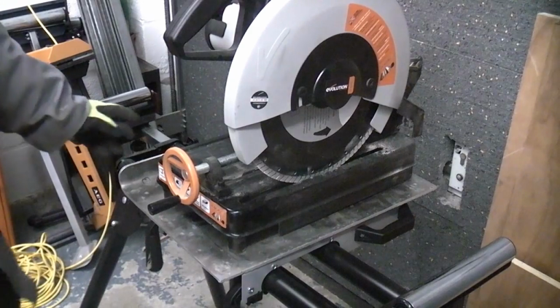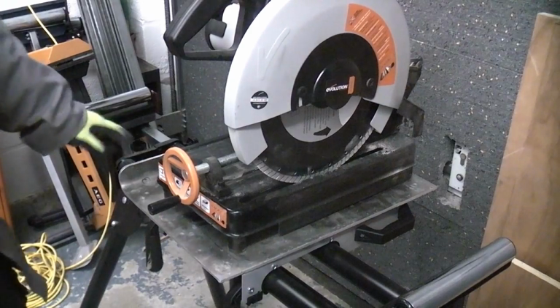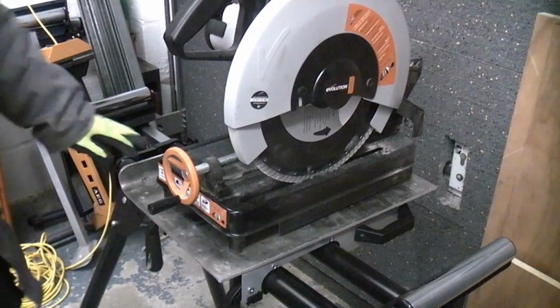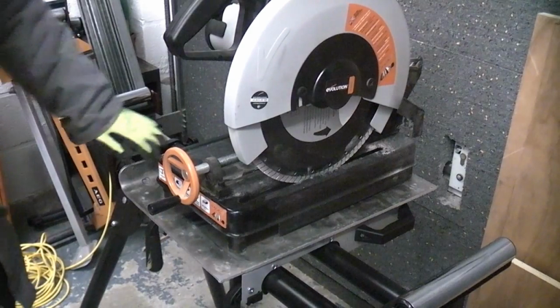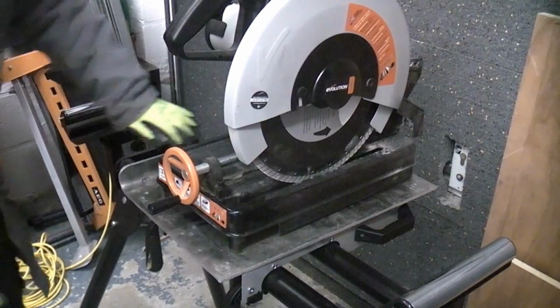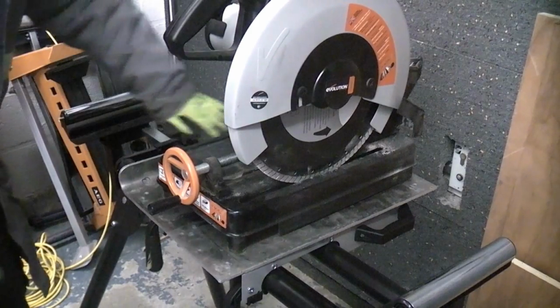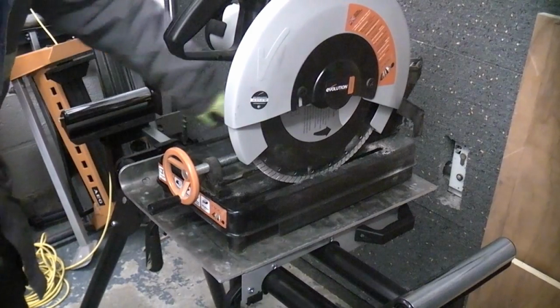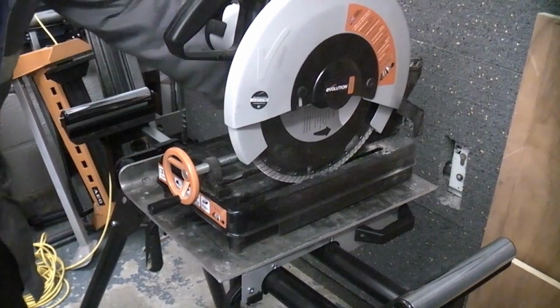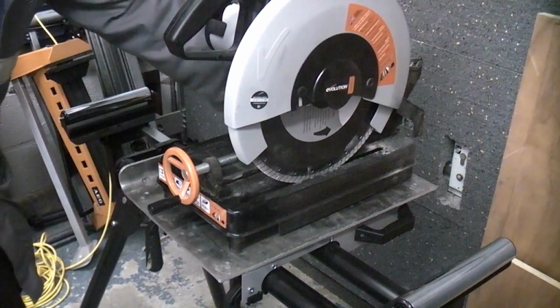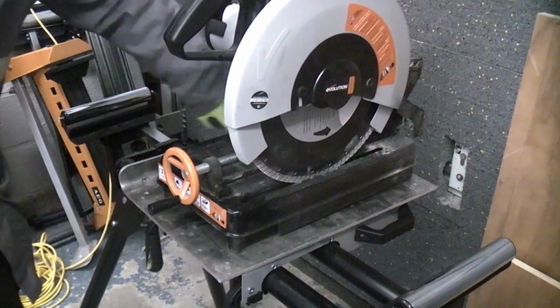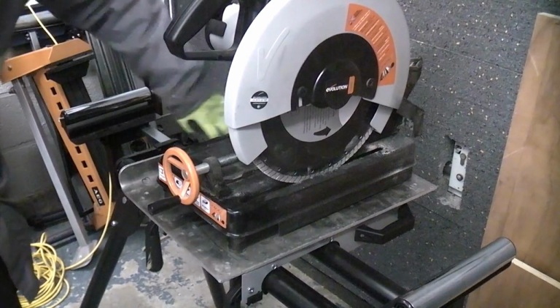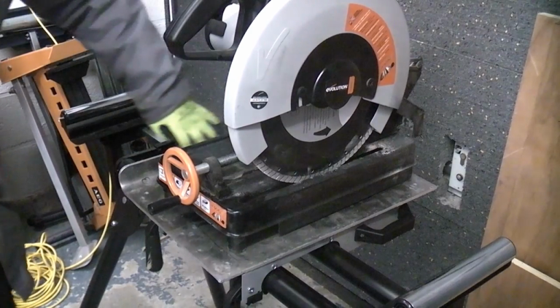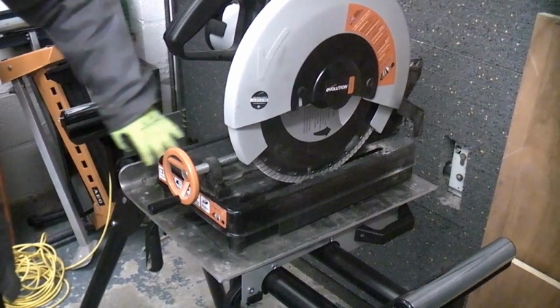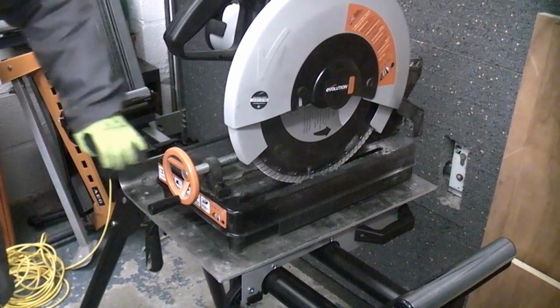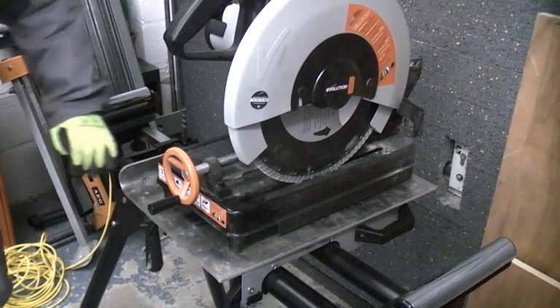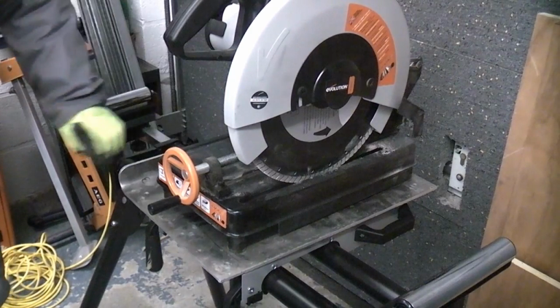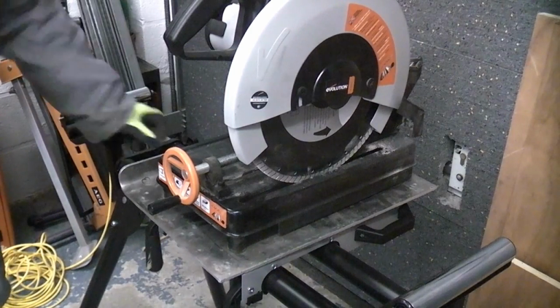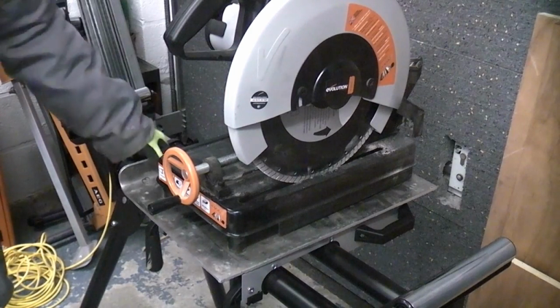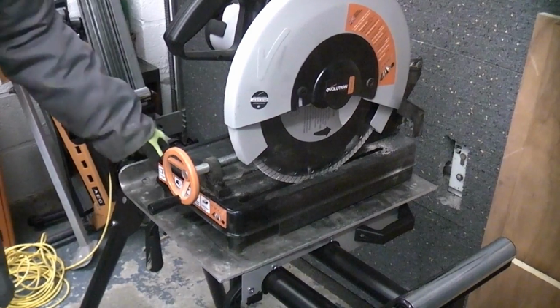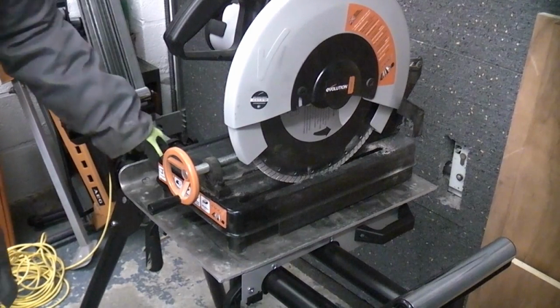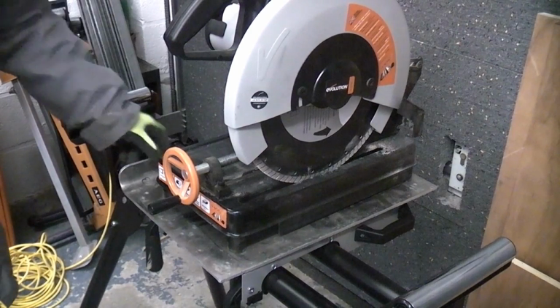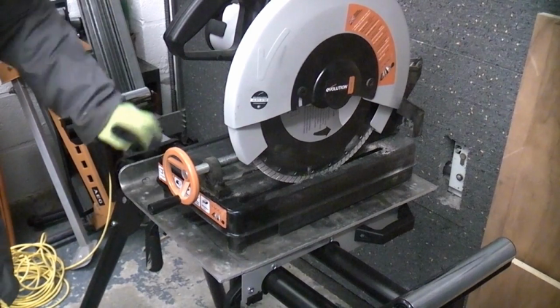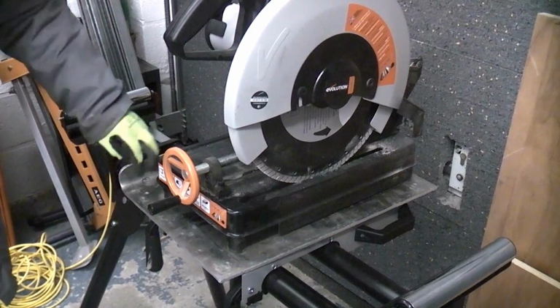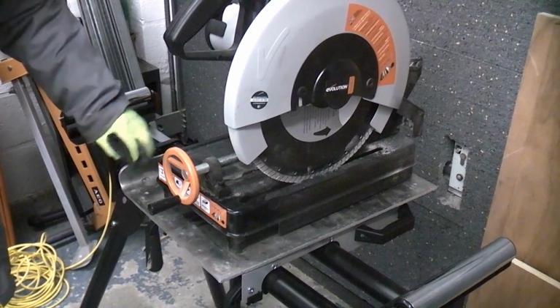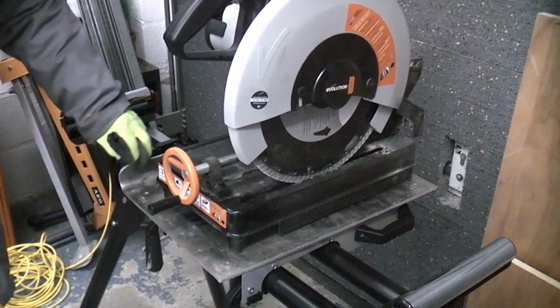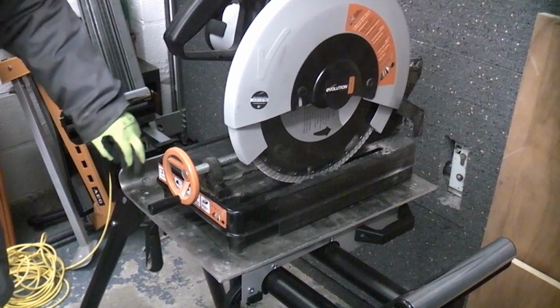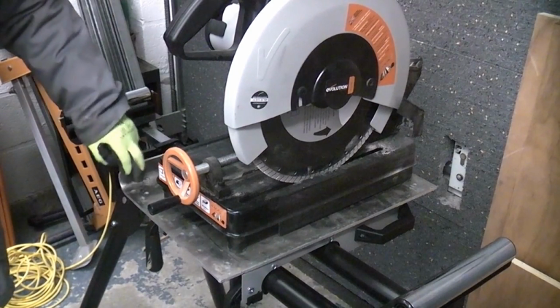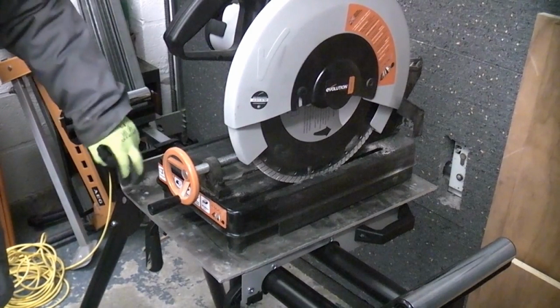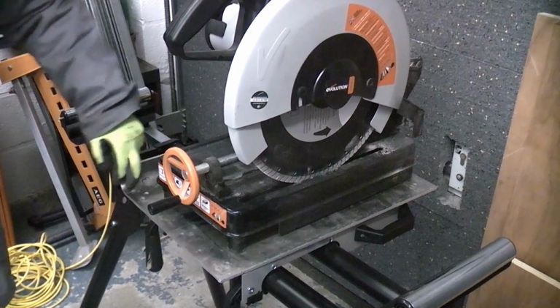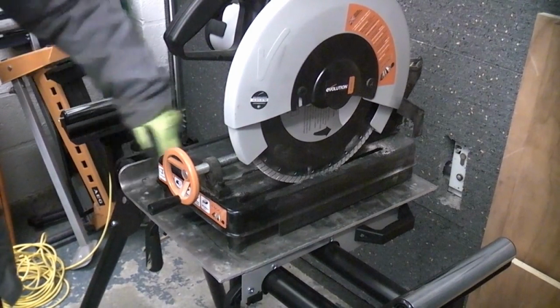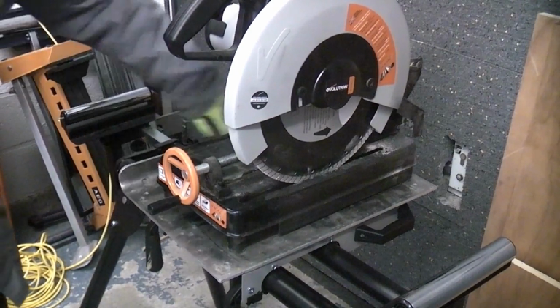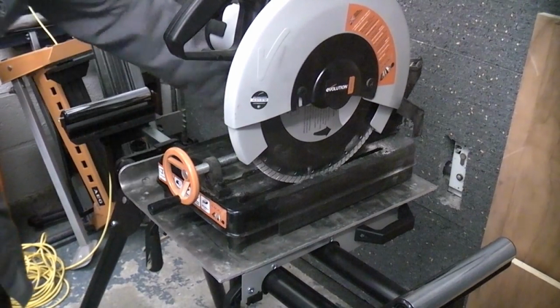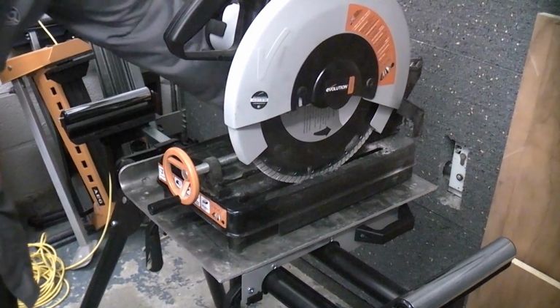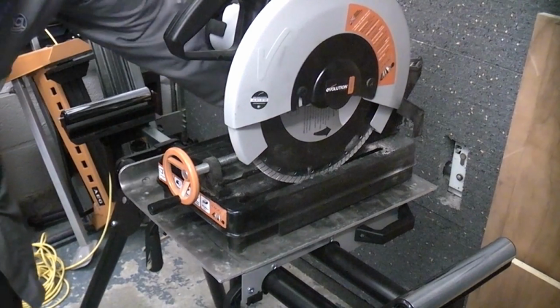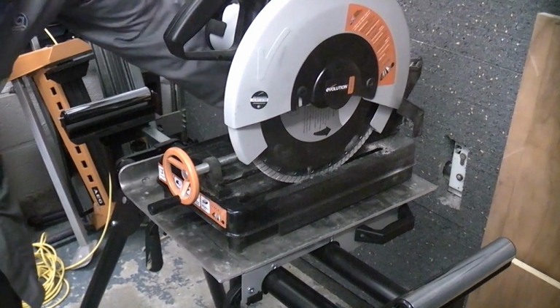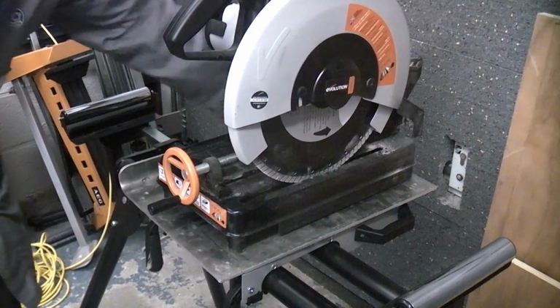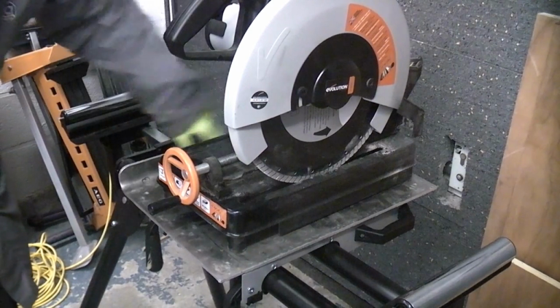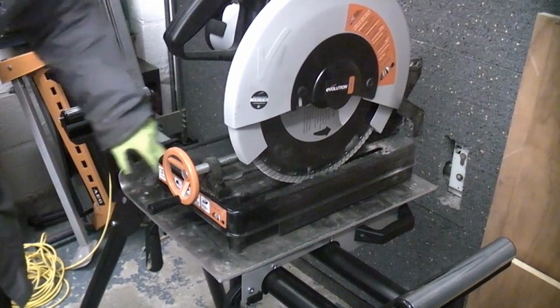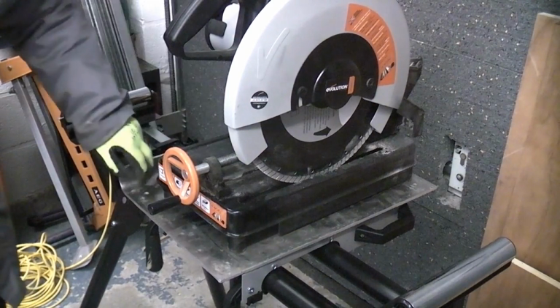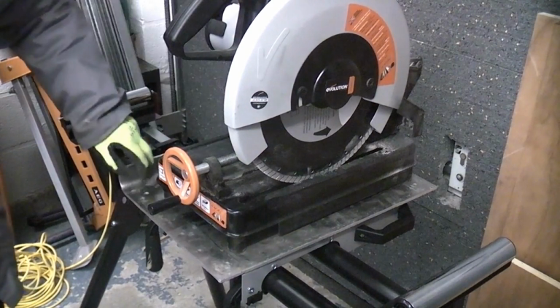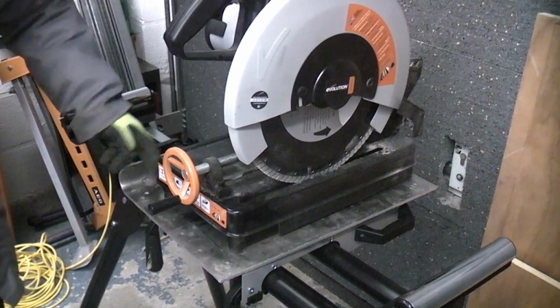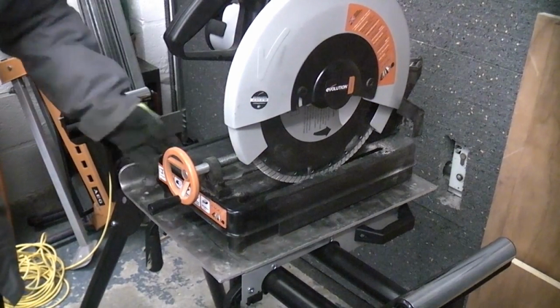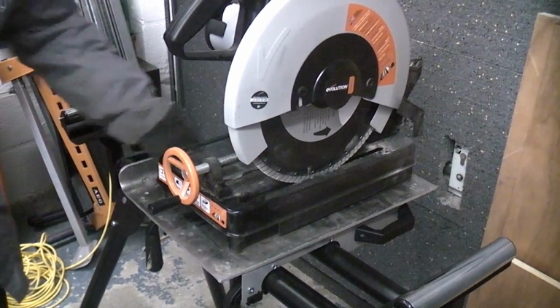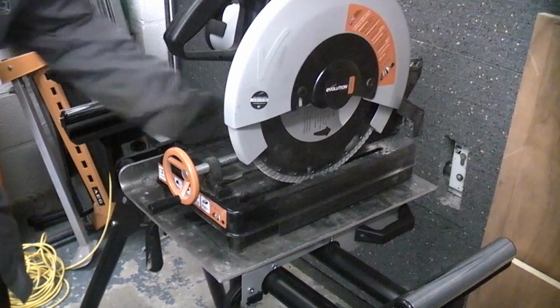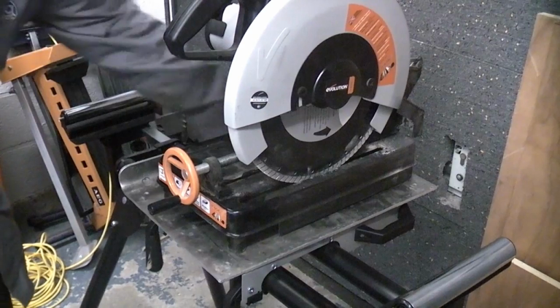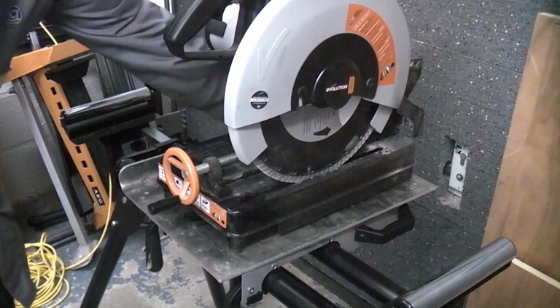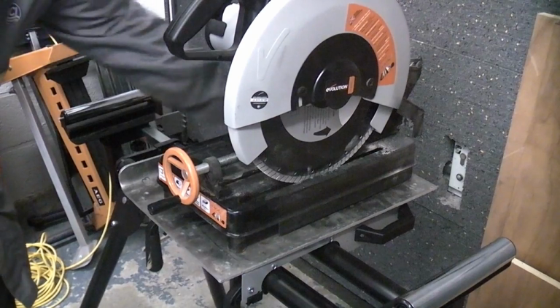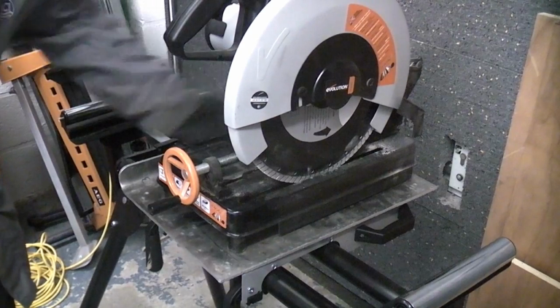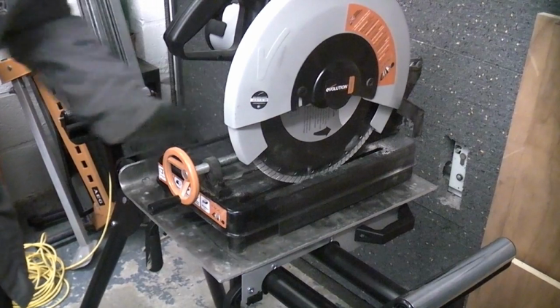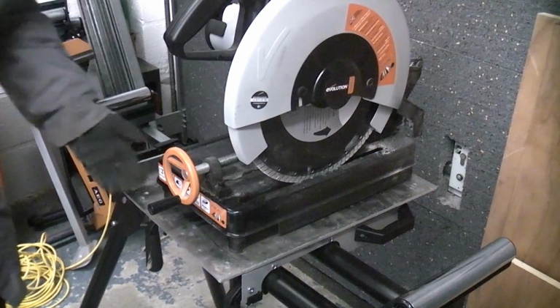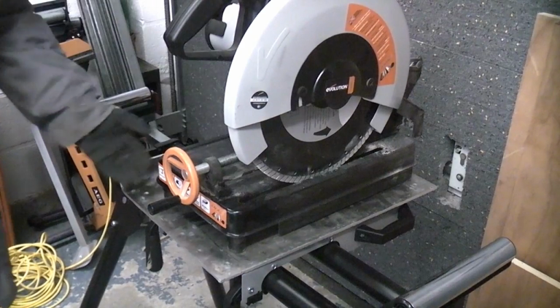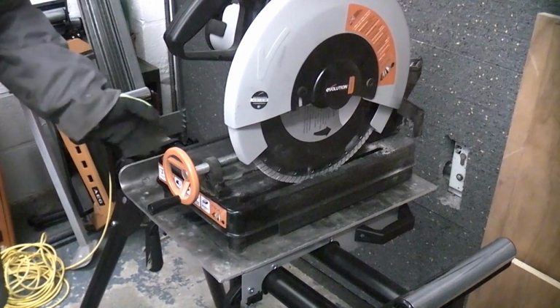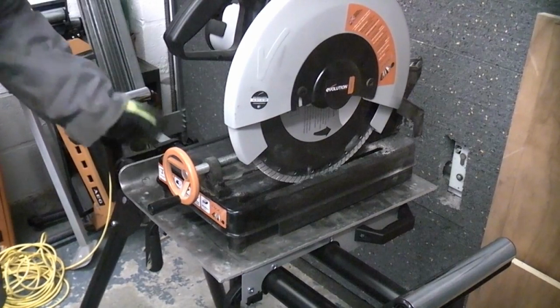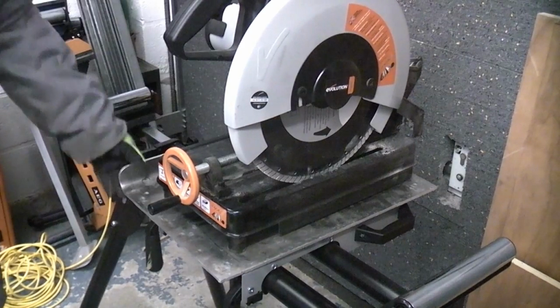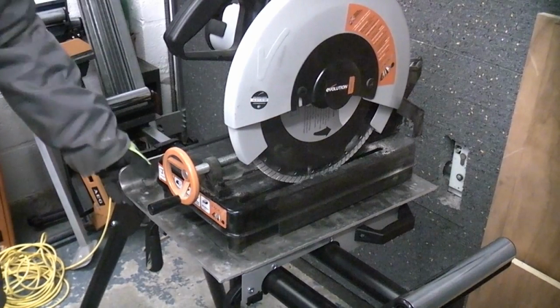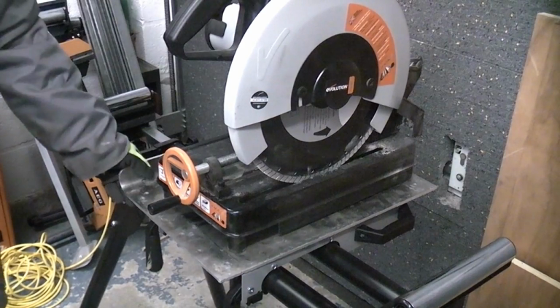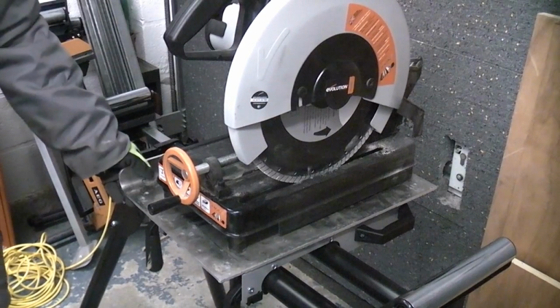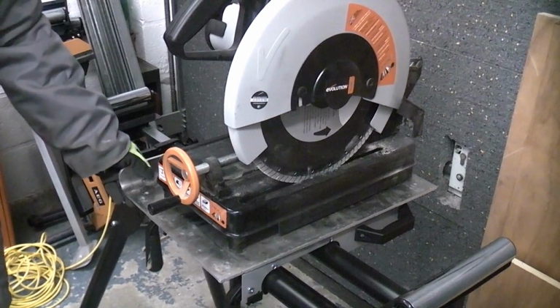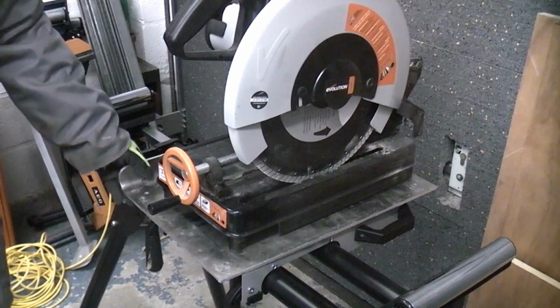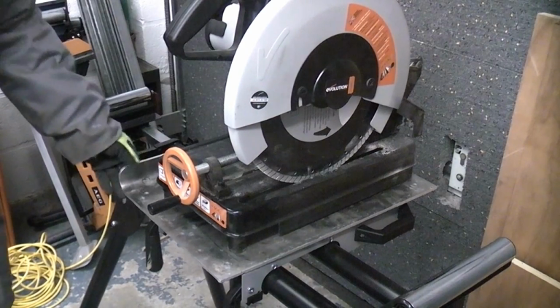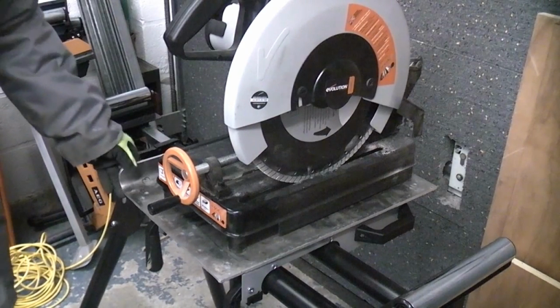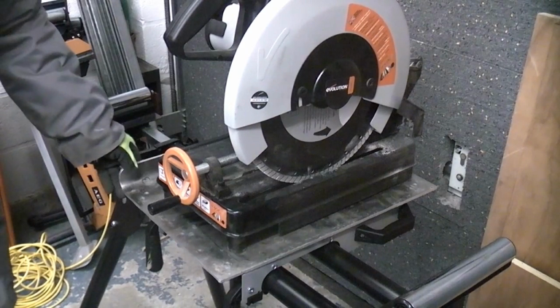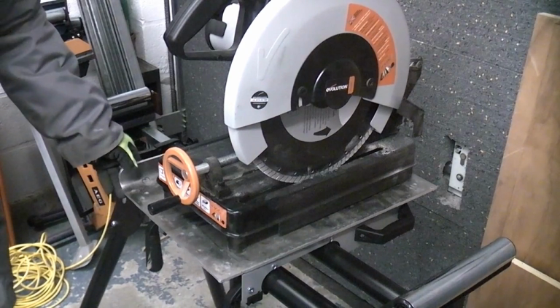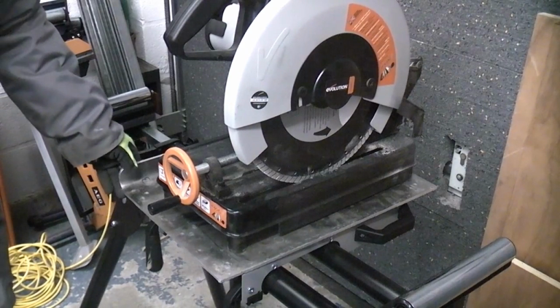You'll notice that this has actually been bent, so I'm going to cut that using the Rage 3 so that we have a nice square piece of aluminium.